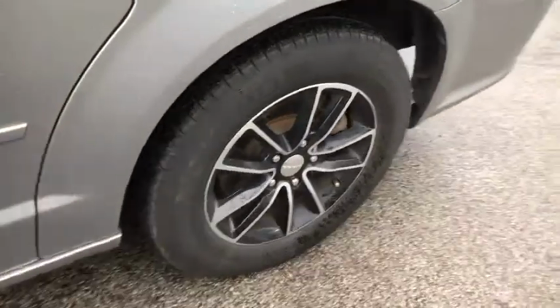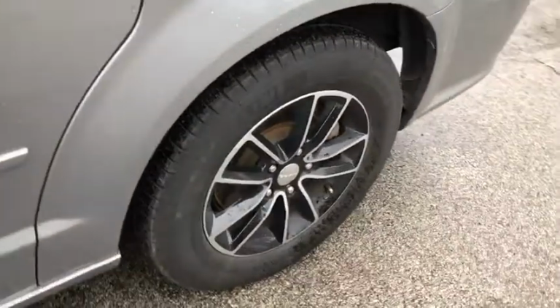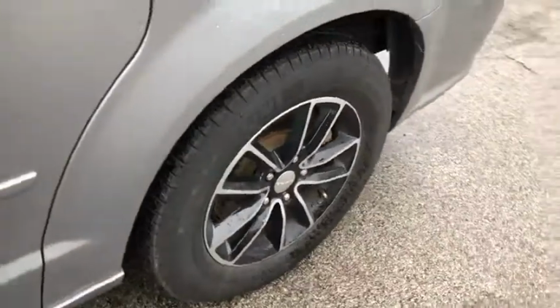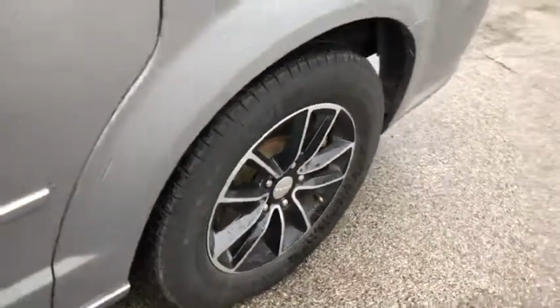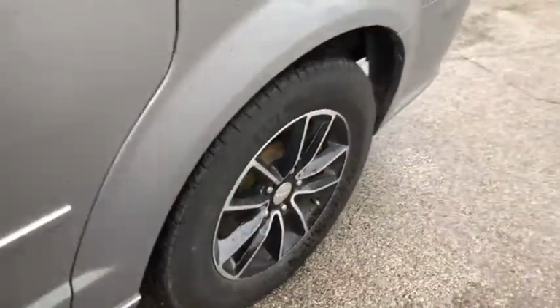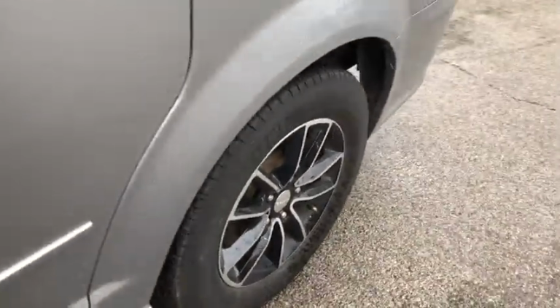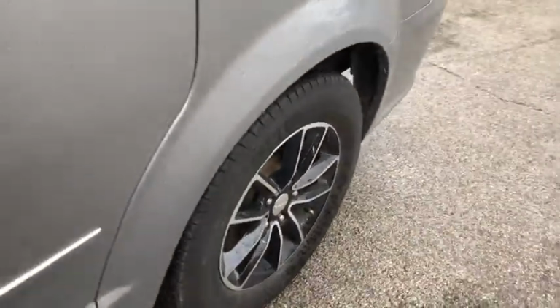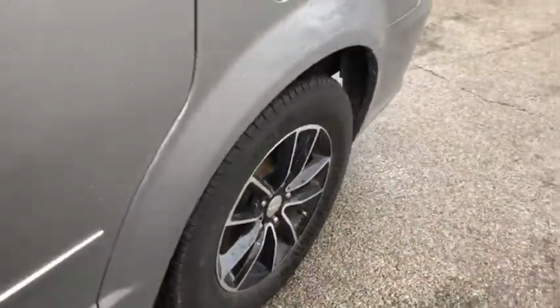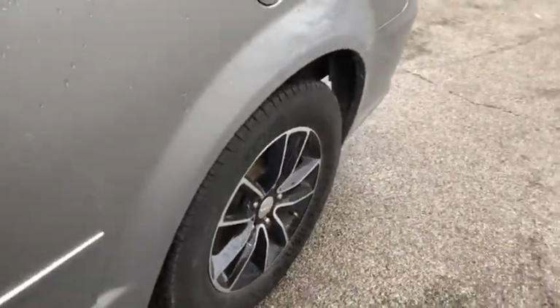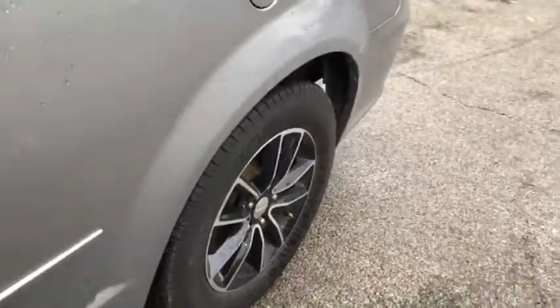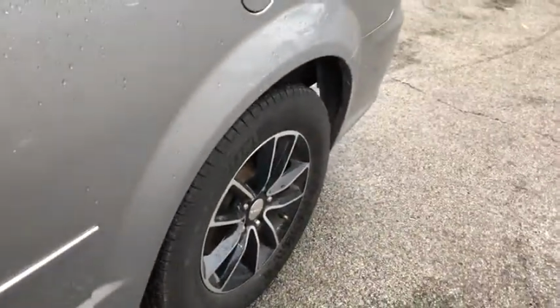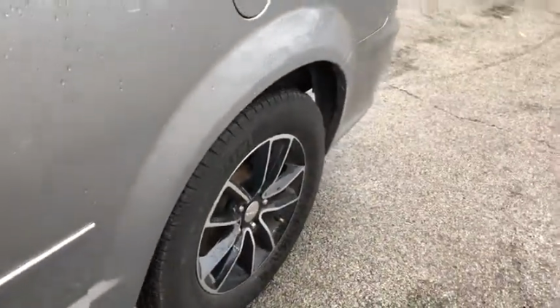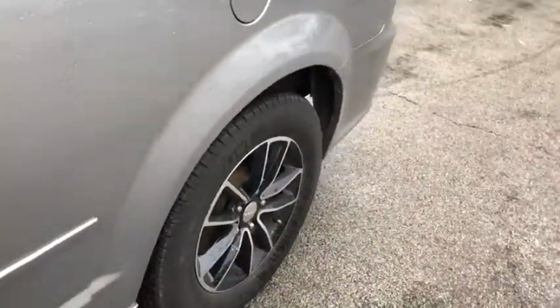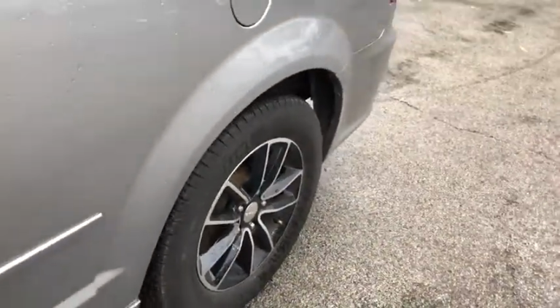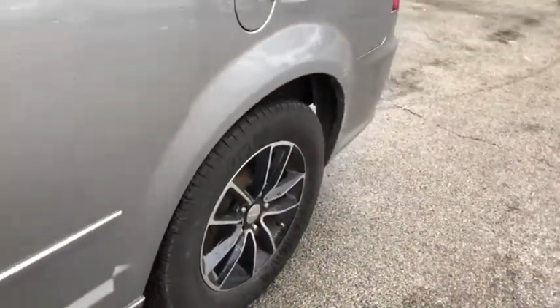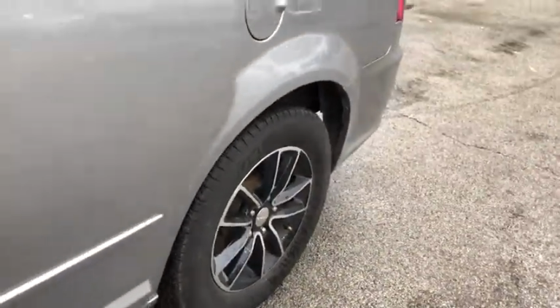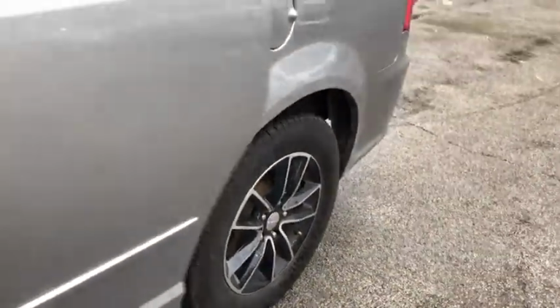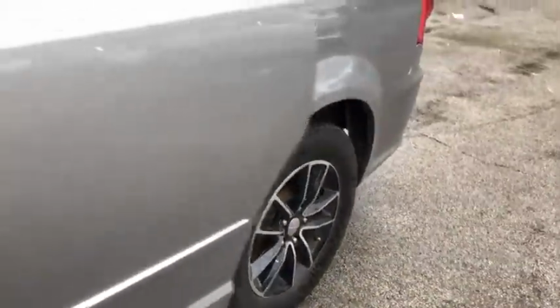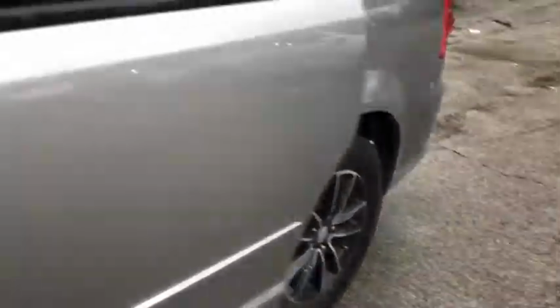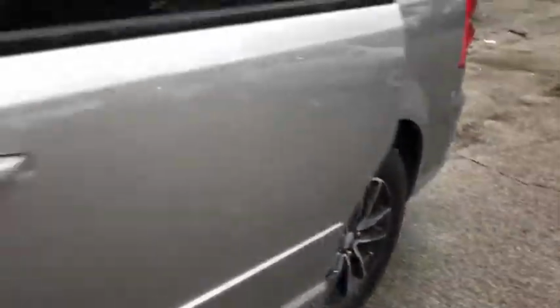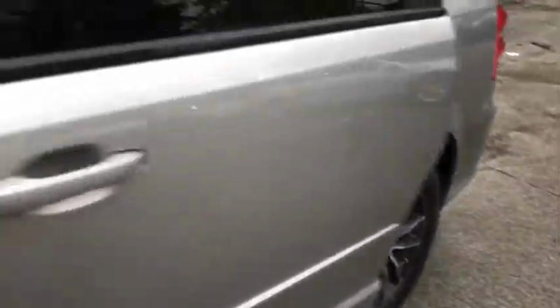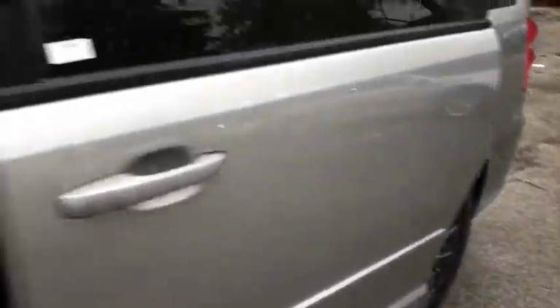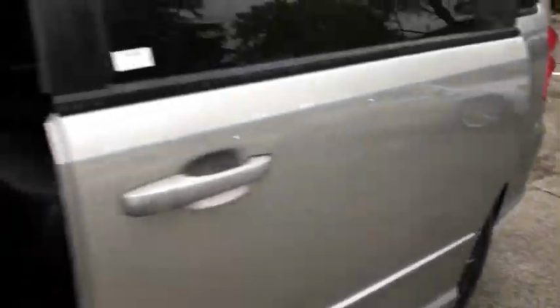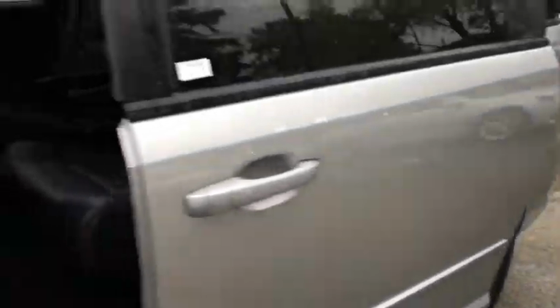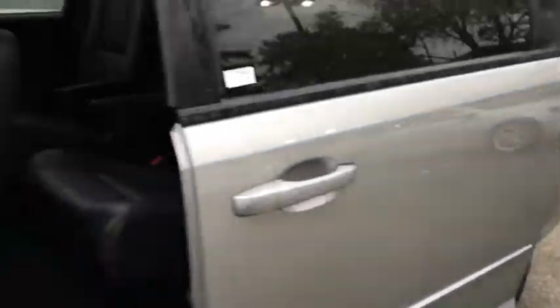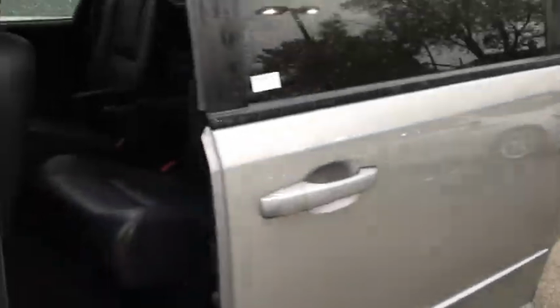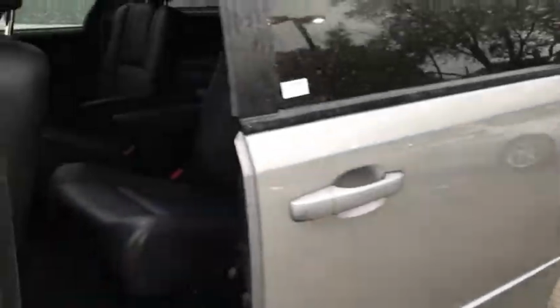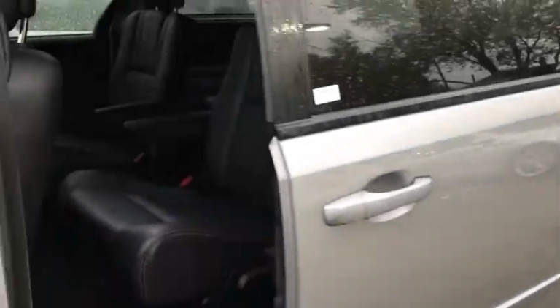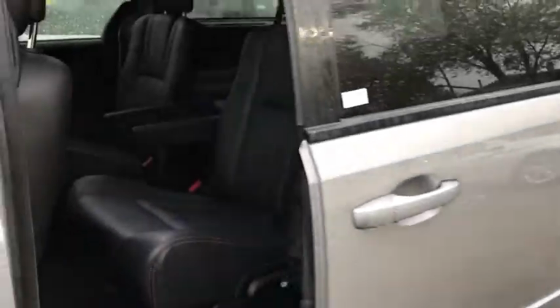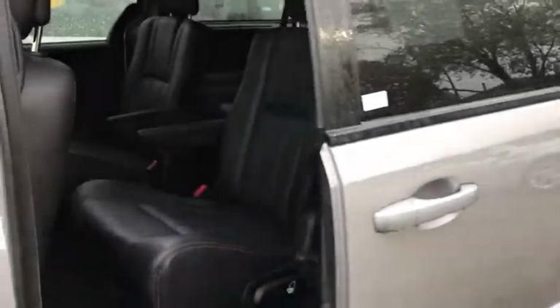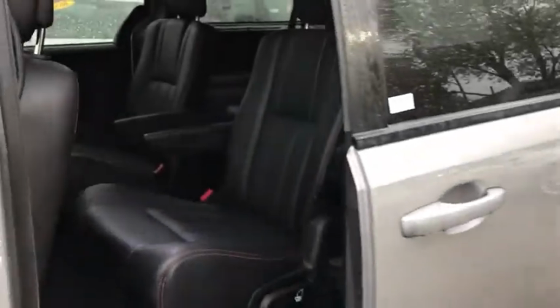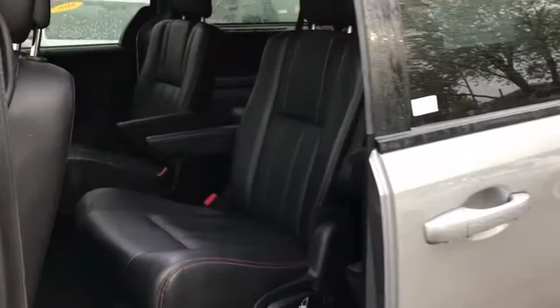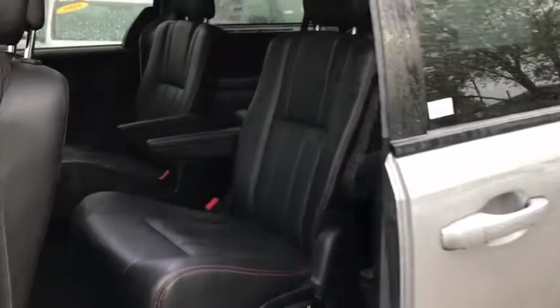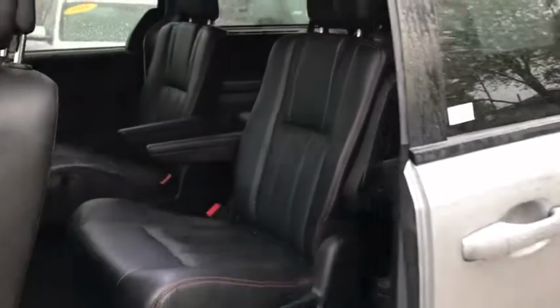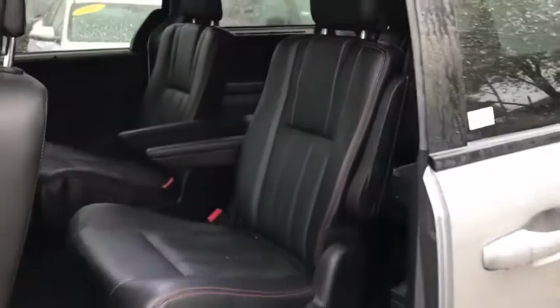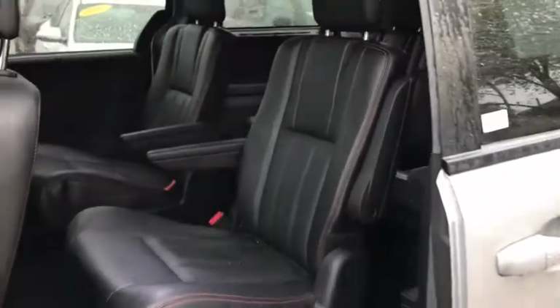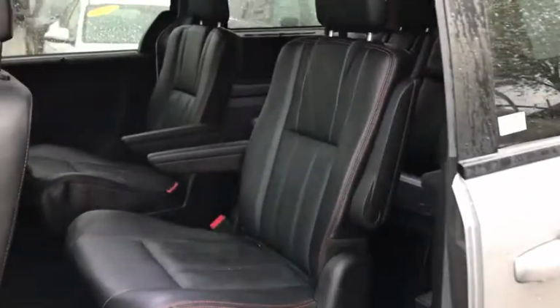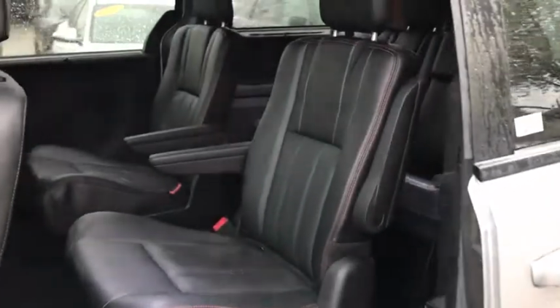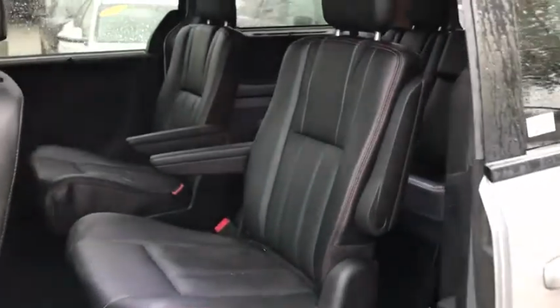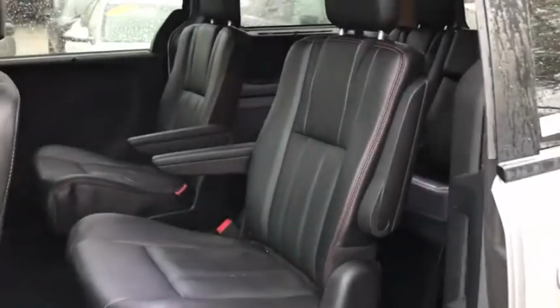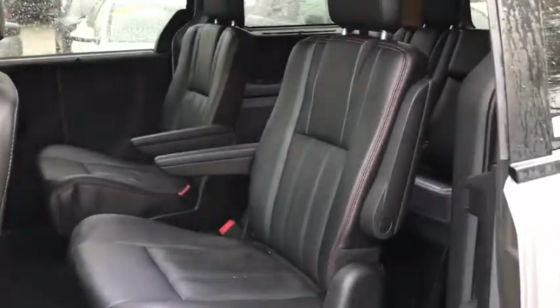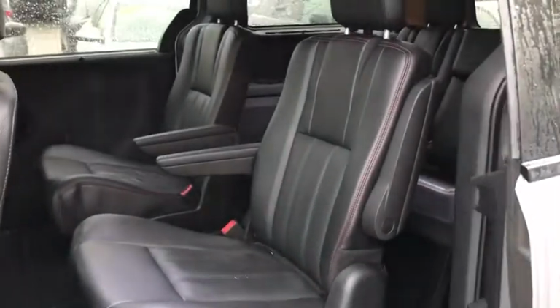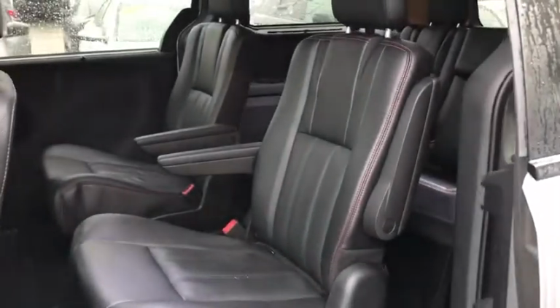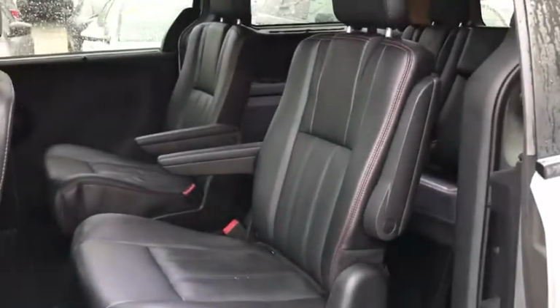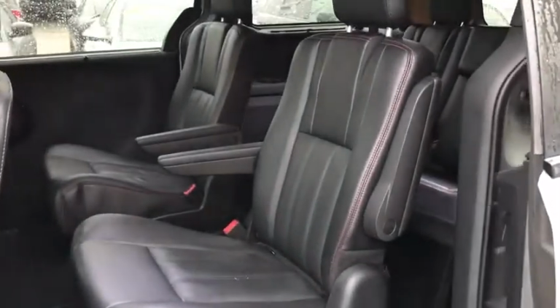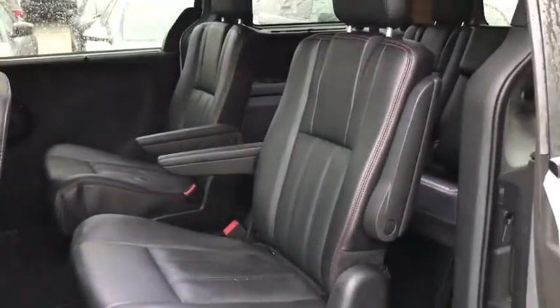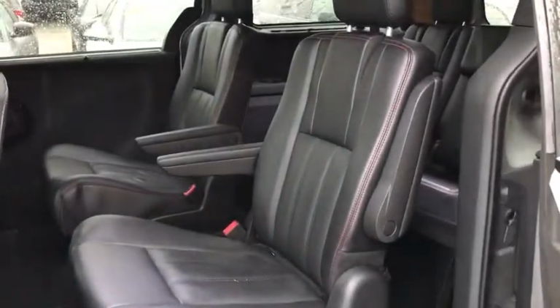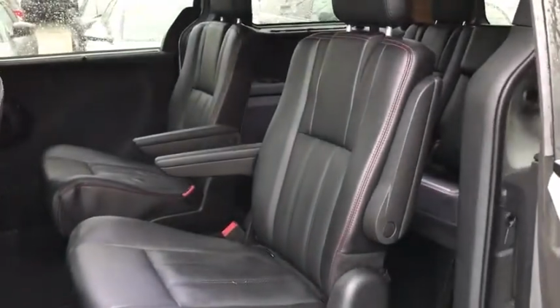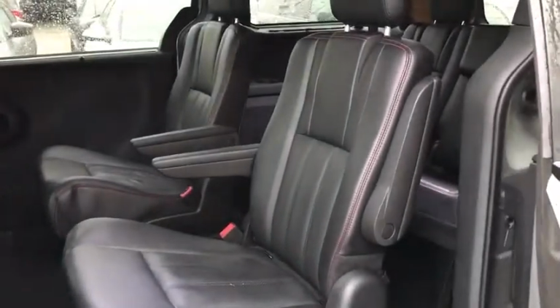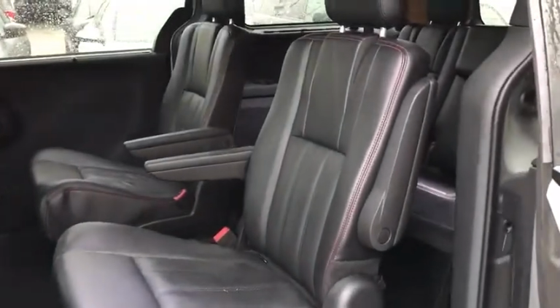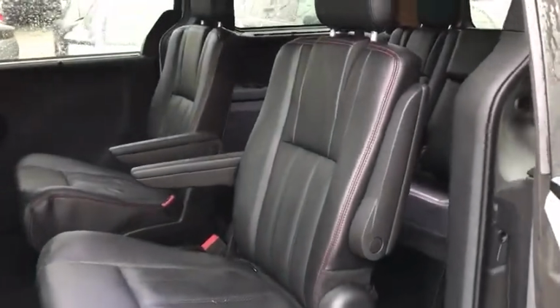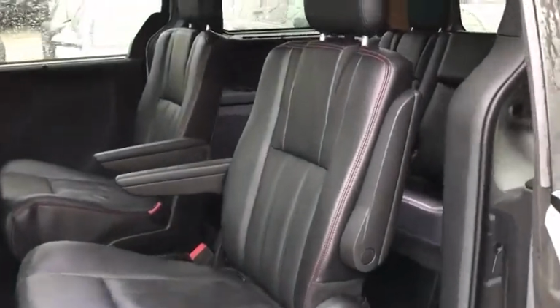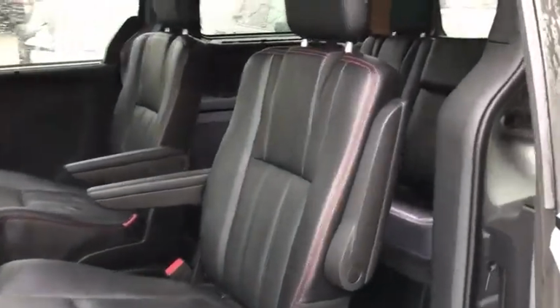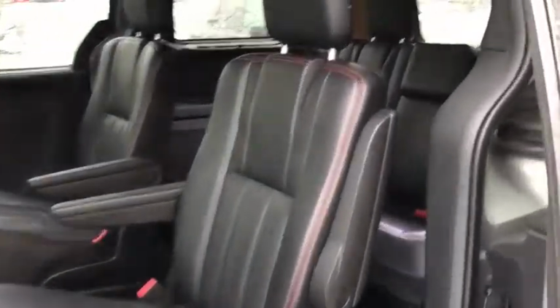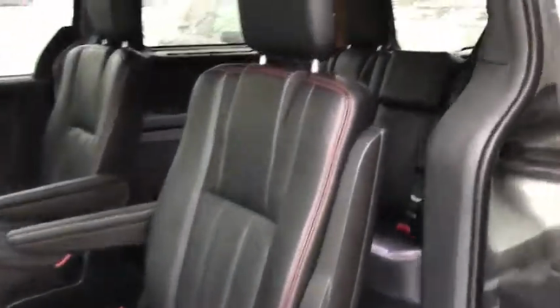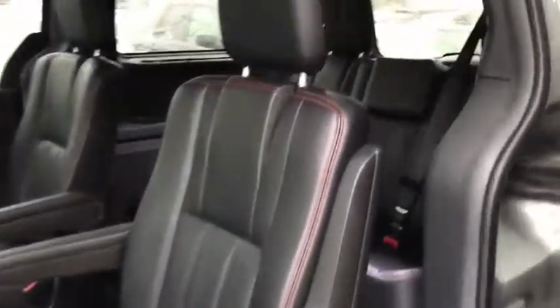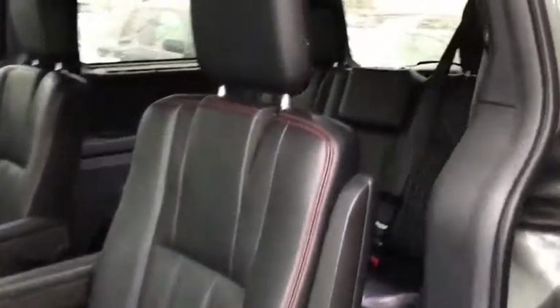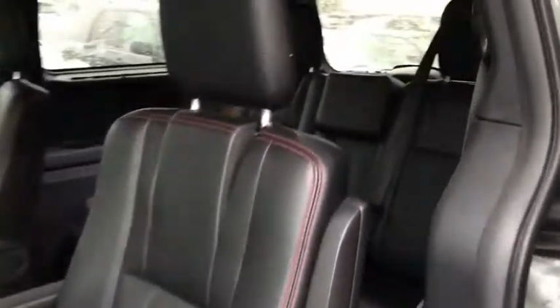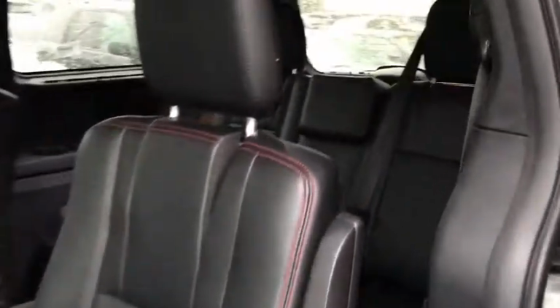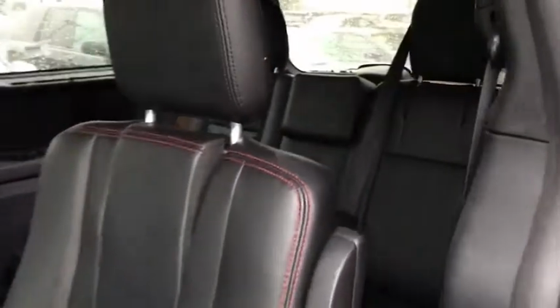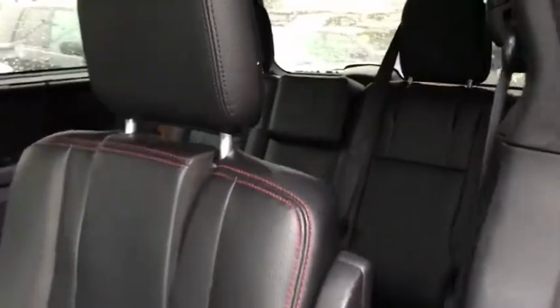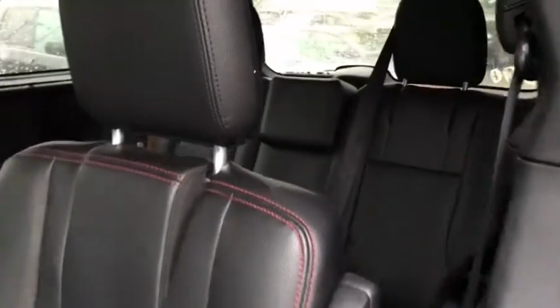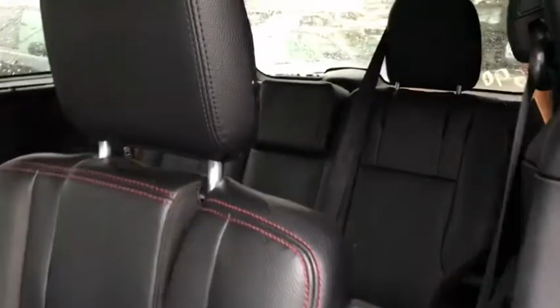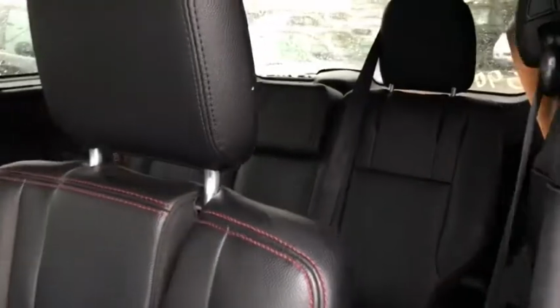Power passenger seat, power liftgate, keyless entry, anti-lock braking system, Bluetooth, leather-wrapped steering wheel, and power steering.